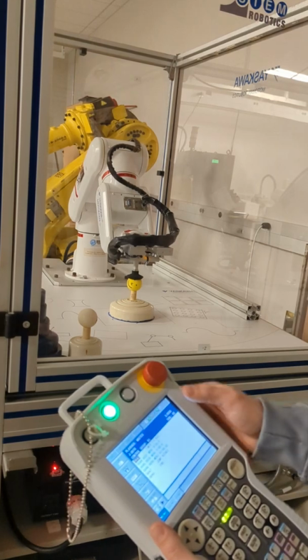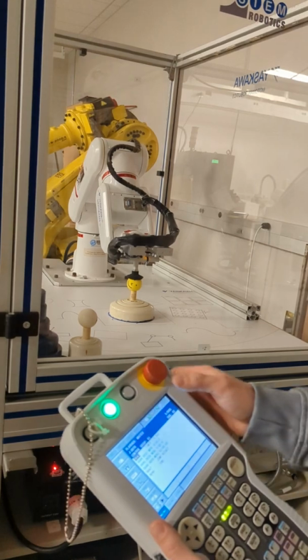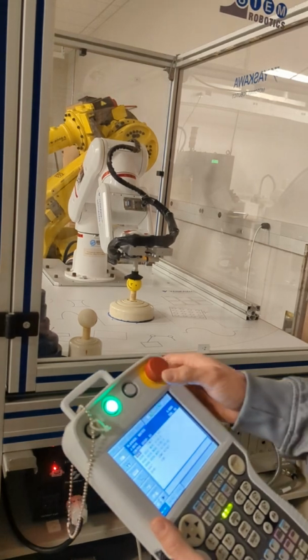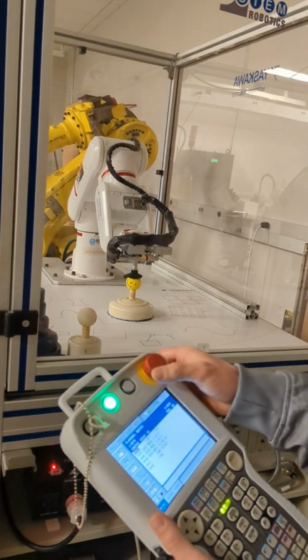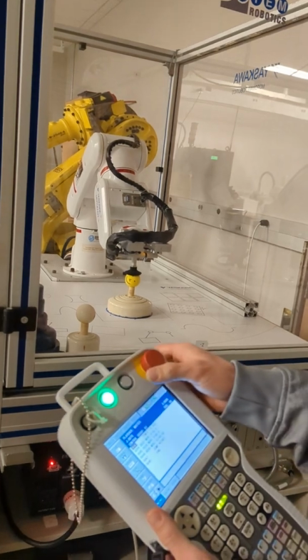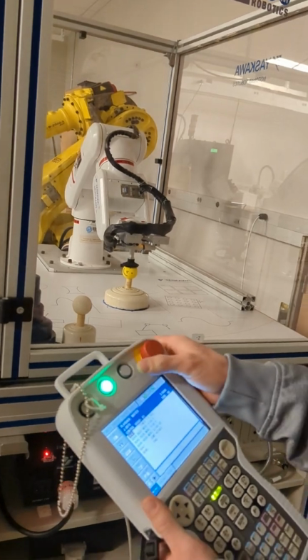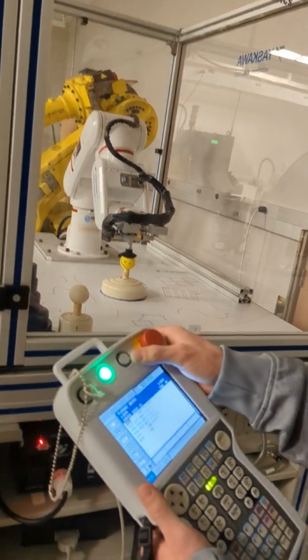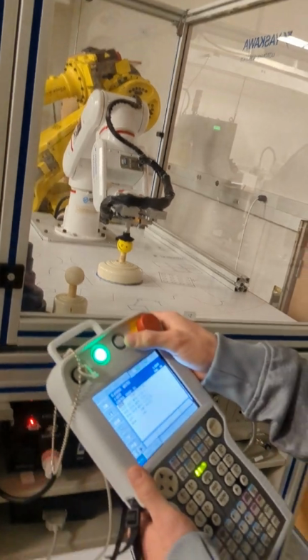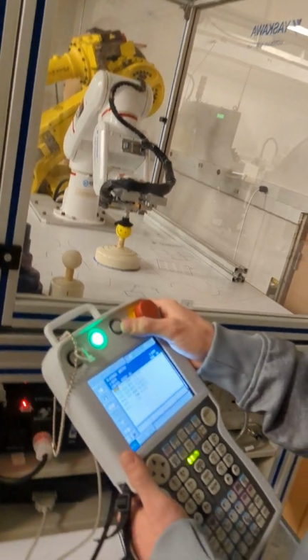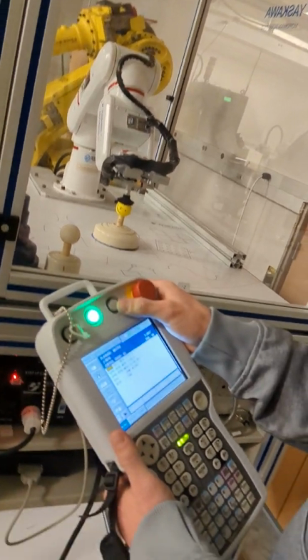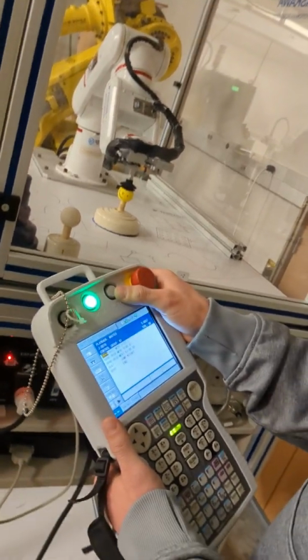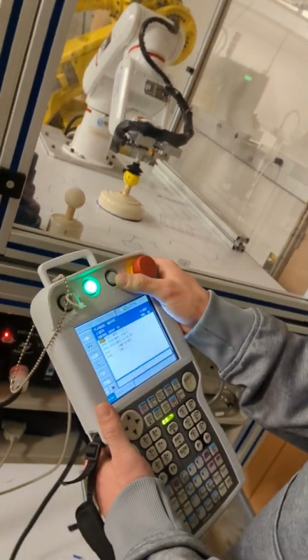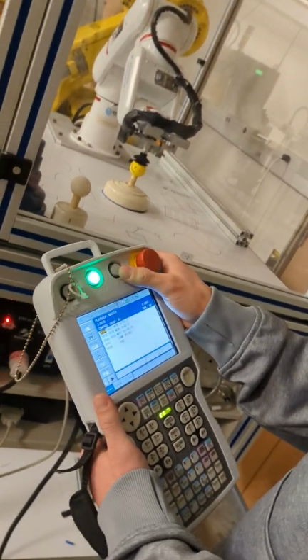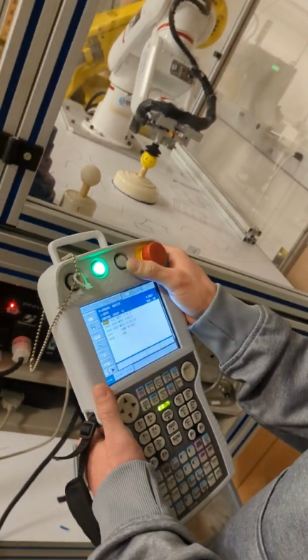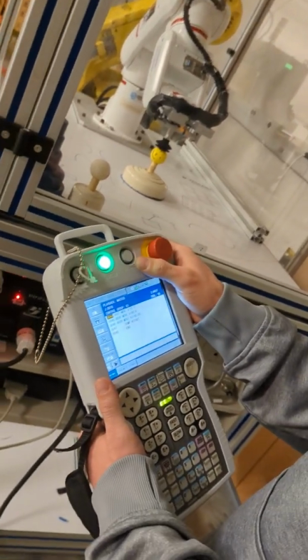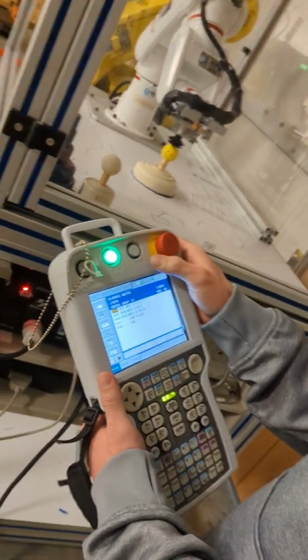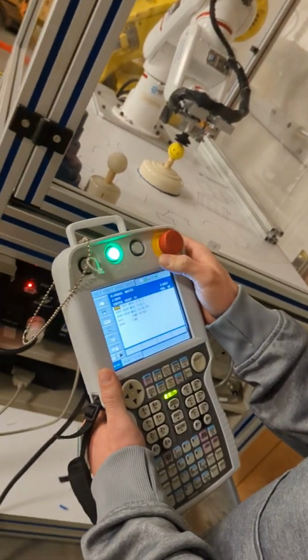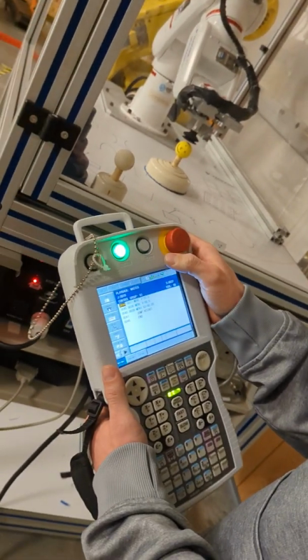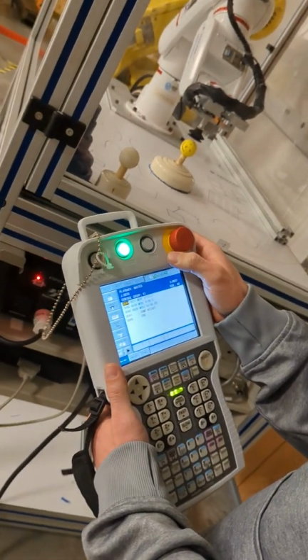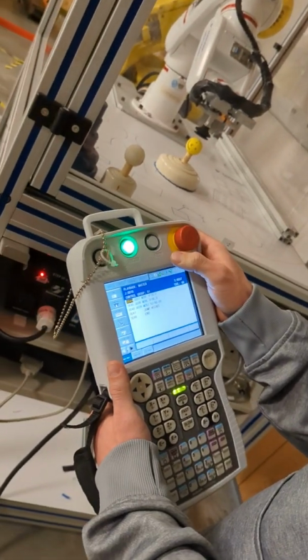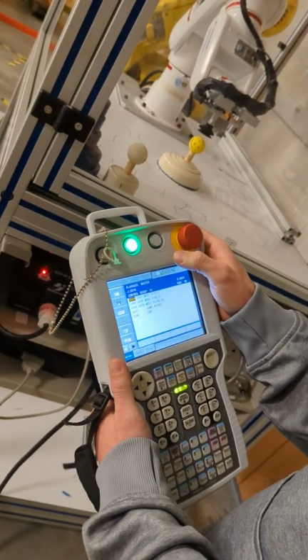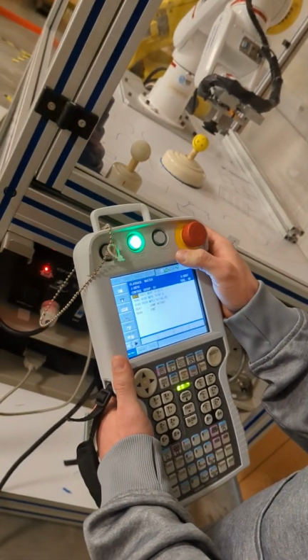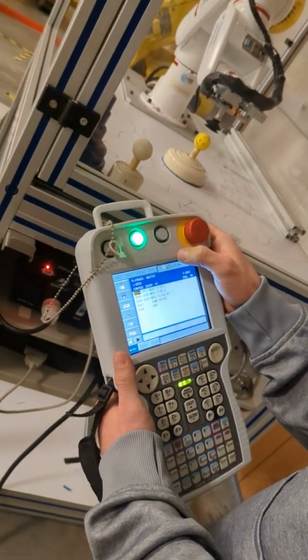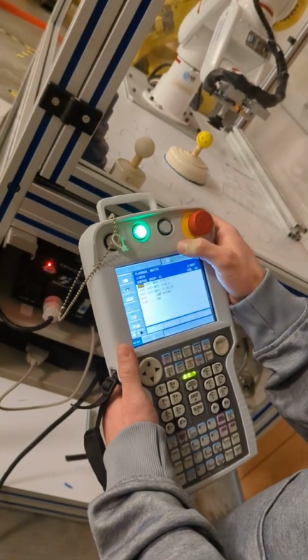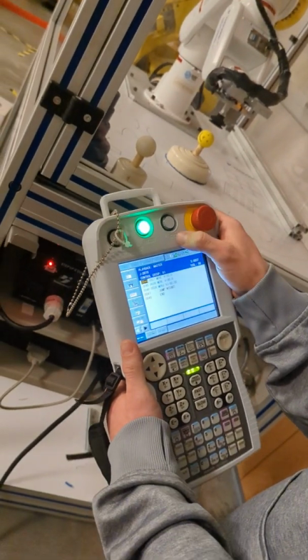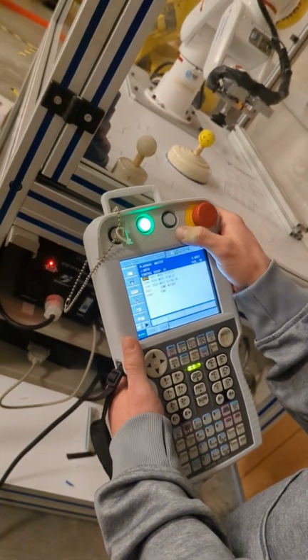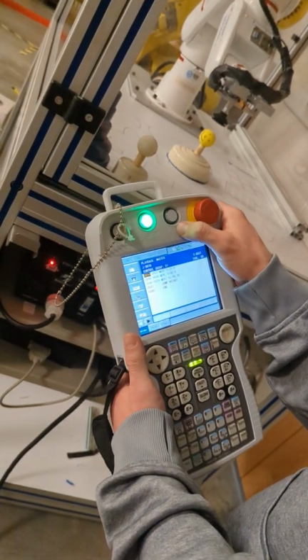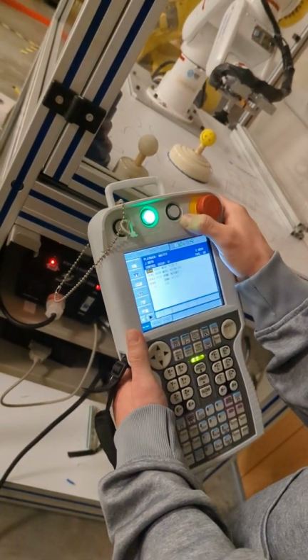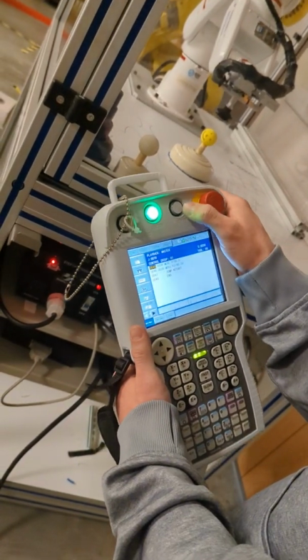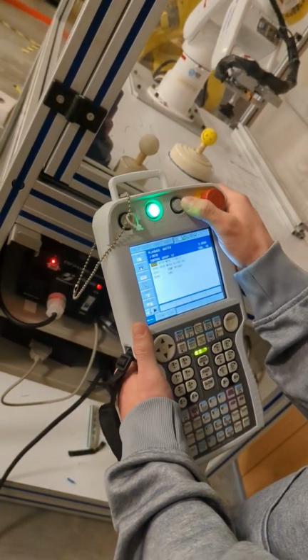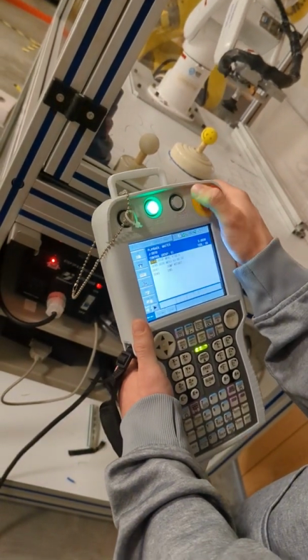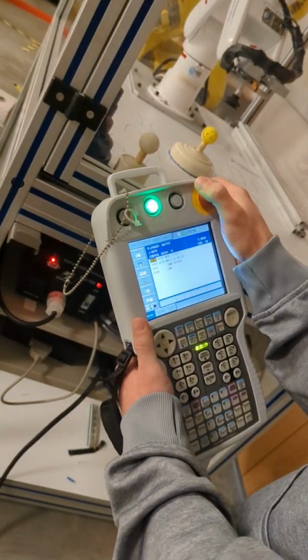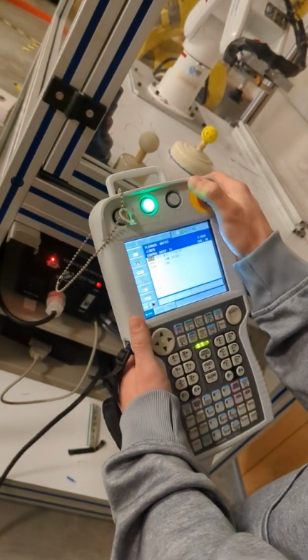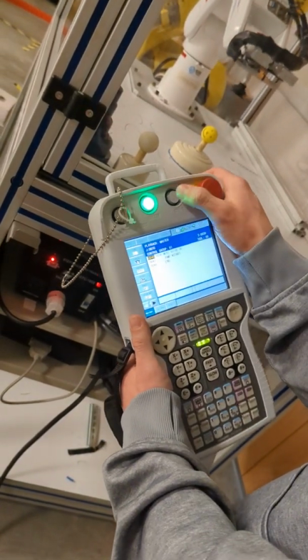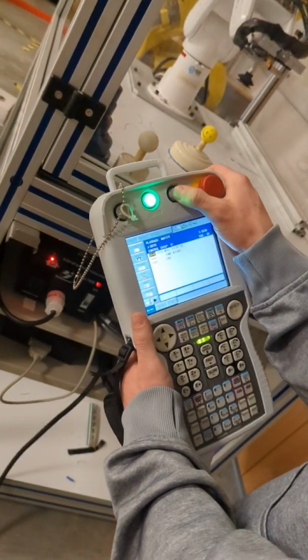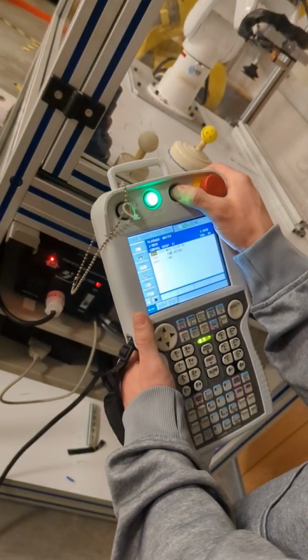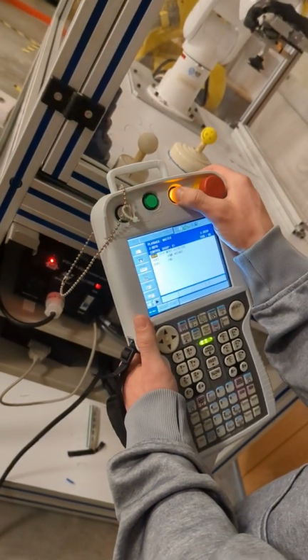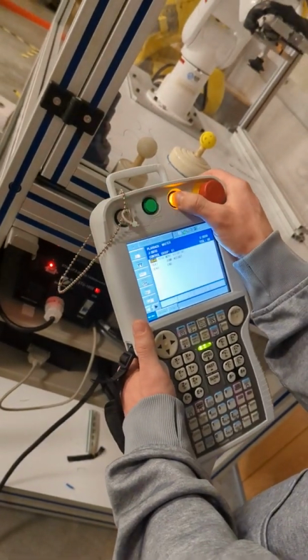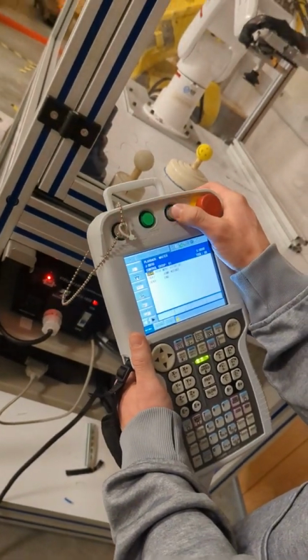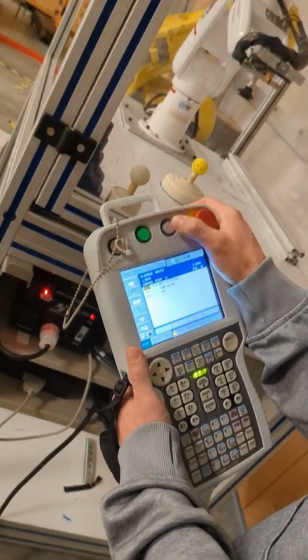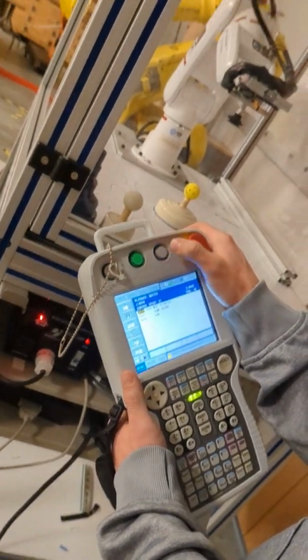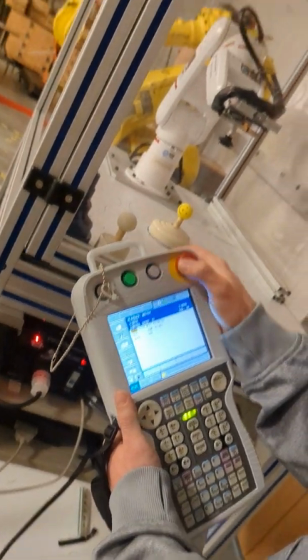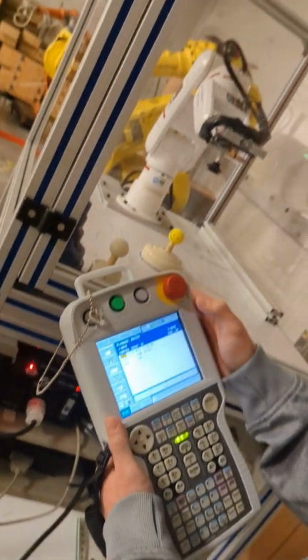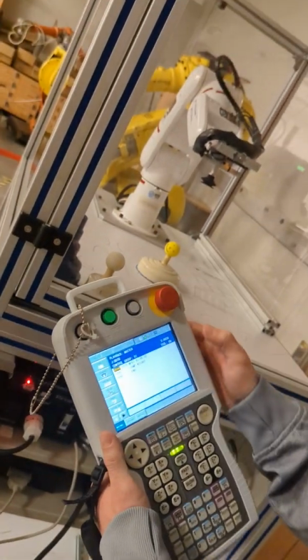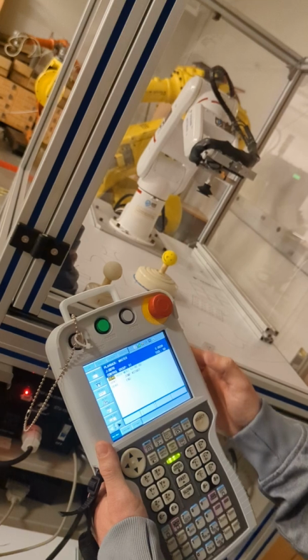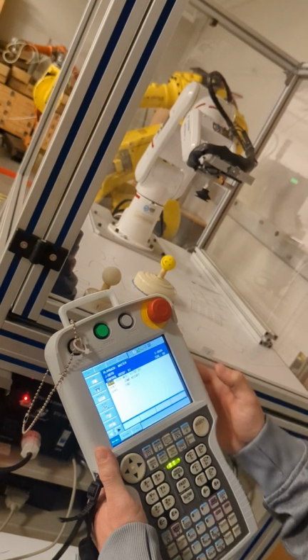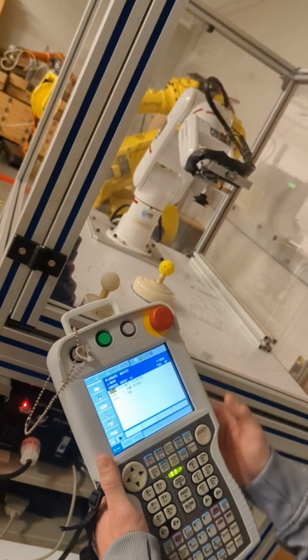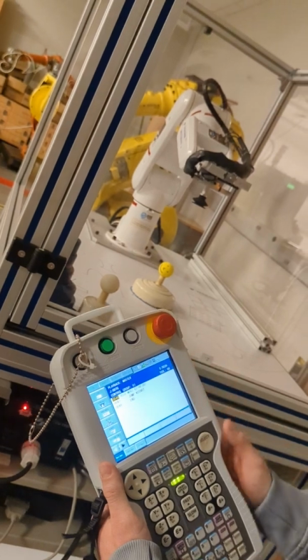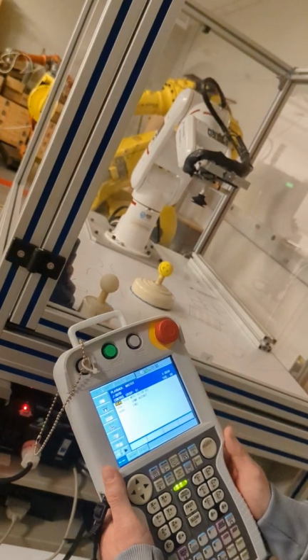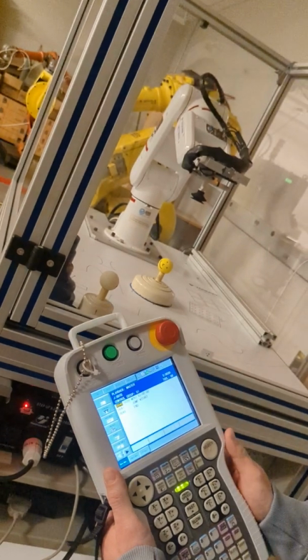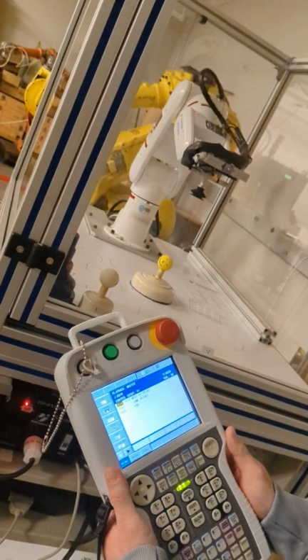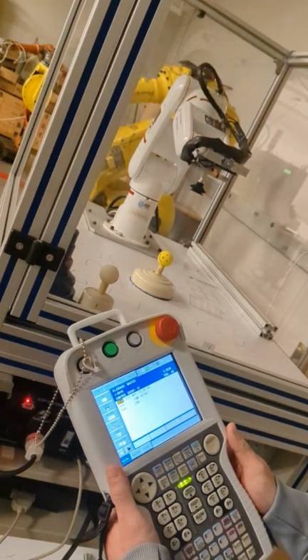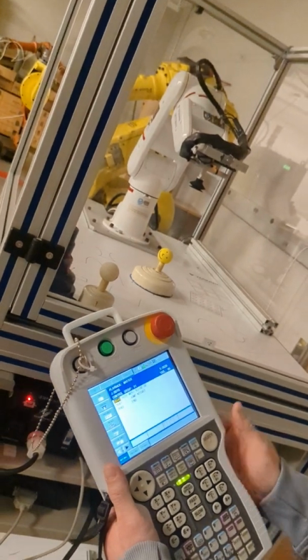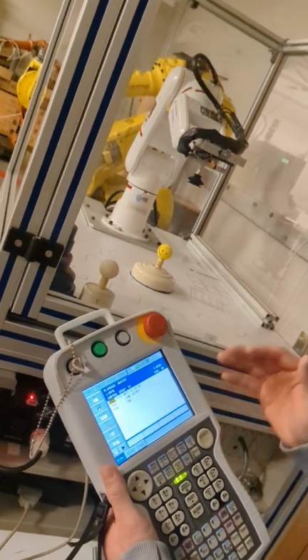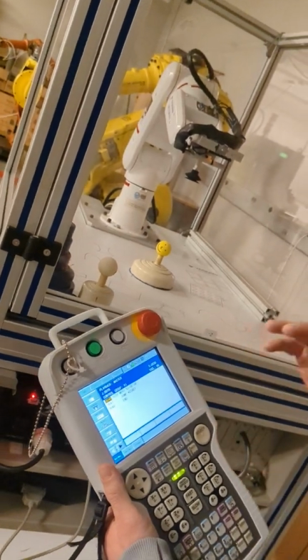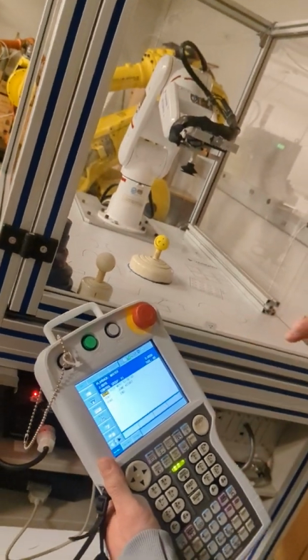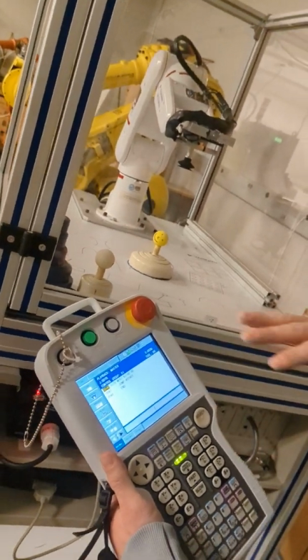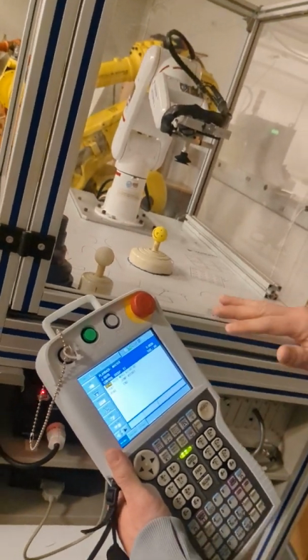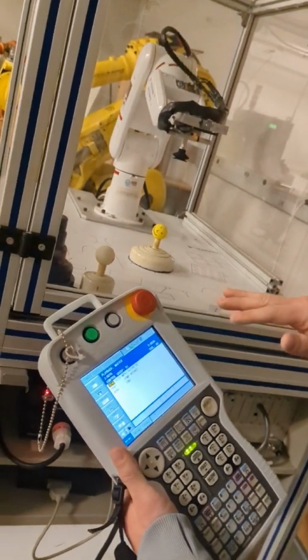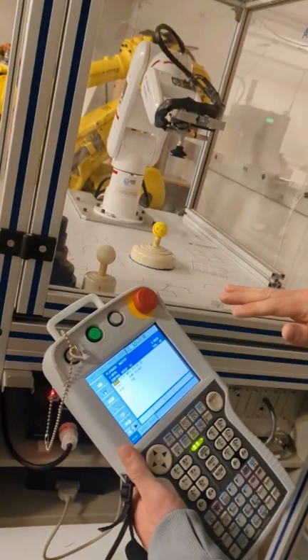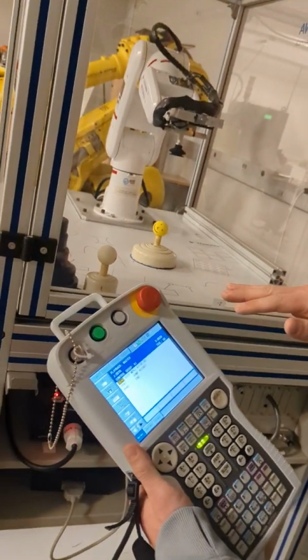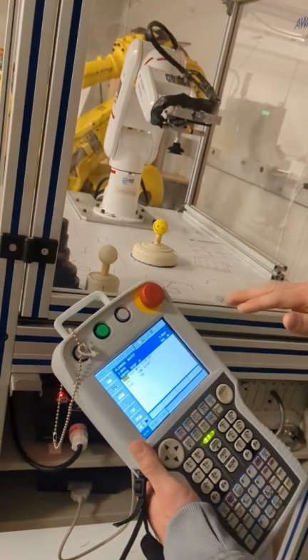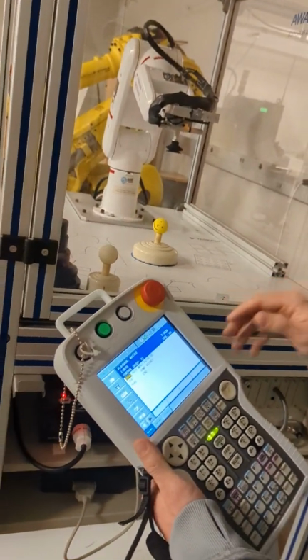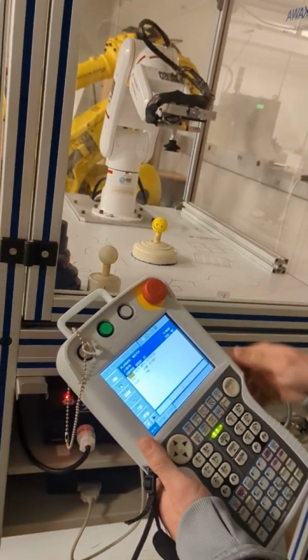Now to pause or stop the program, you'll just hit the Hold button and it will stop.